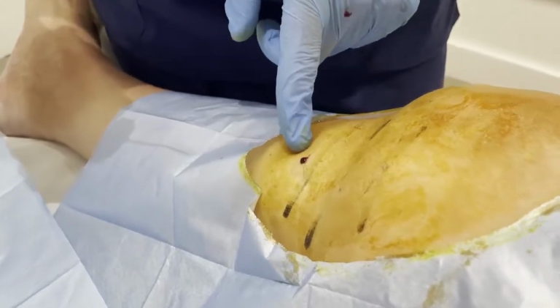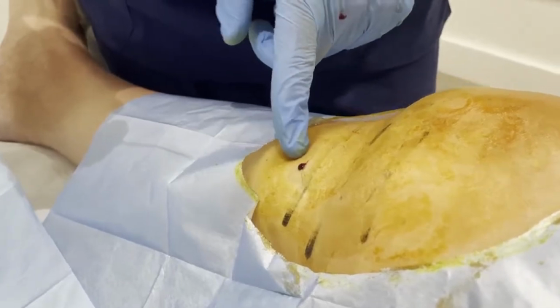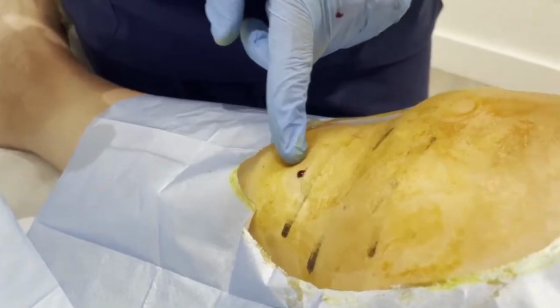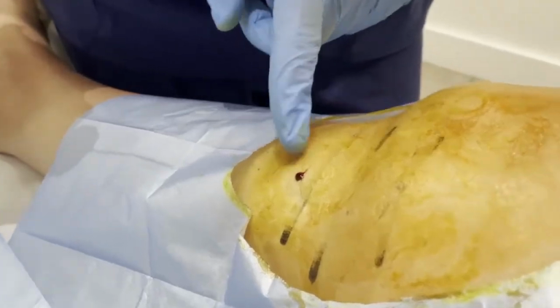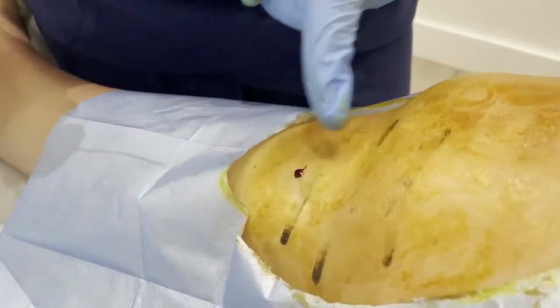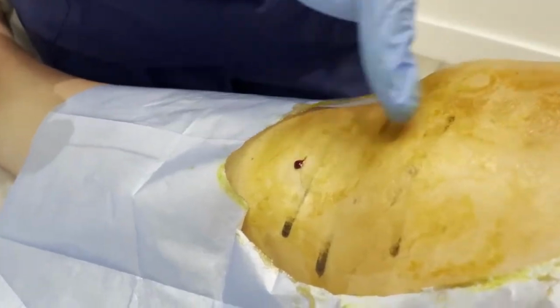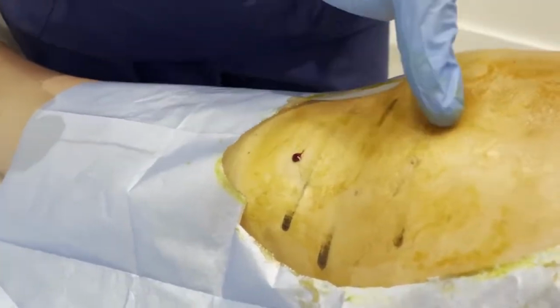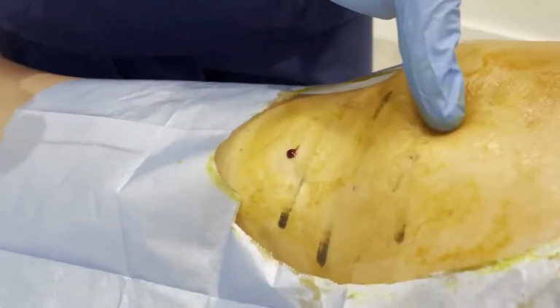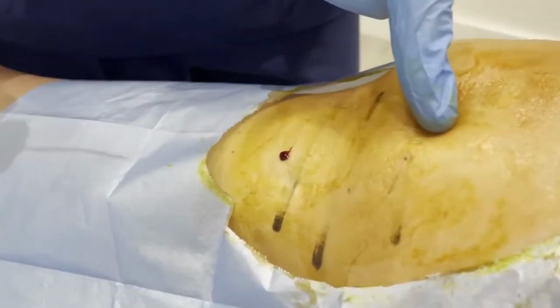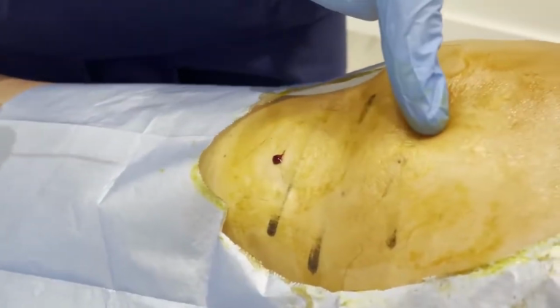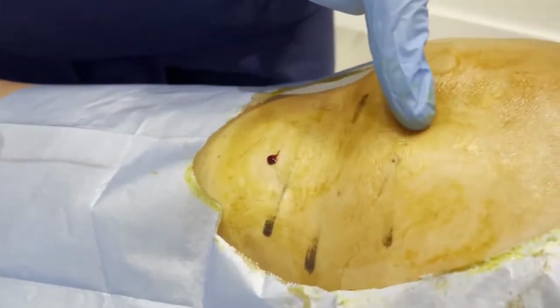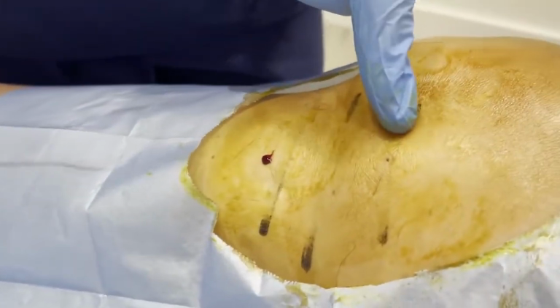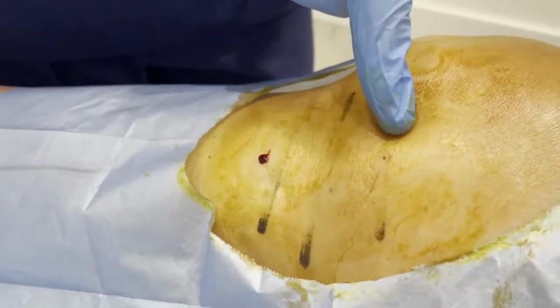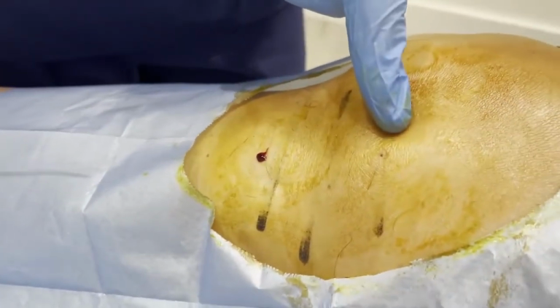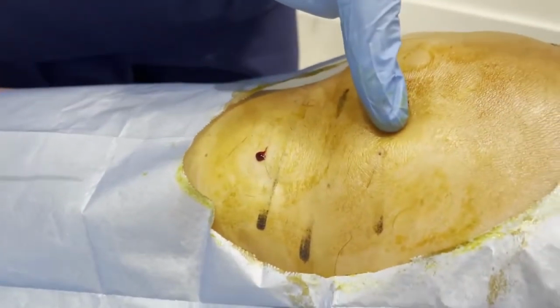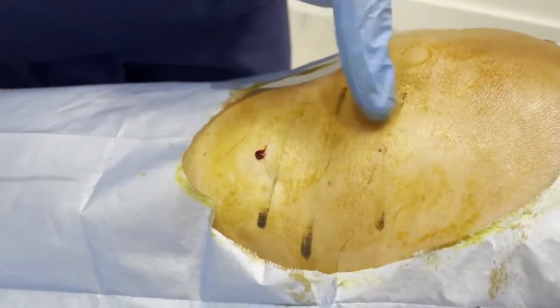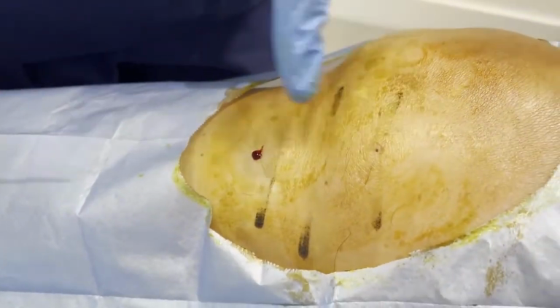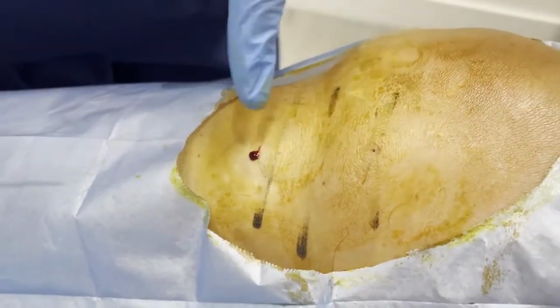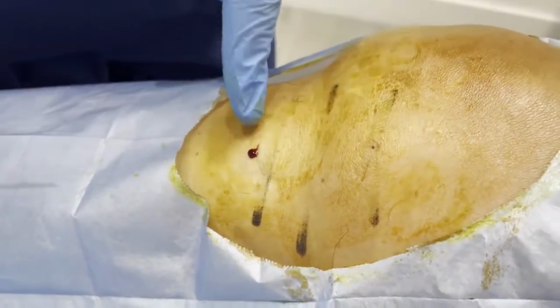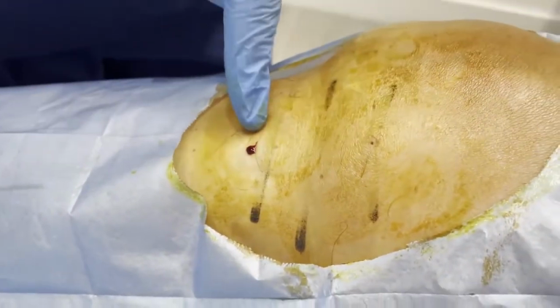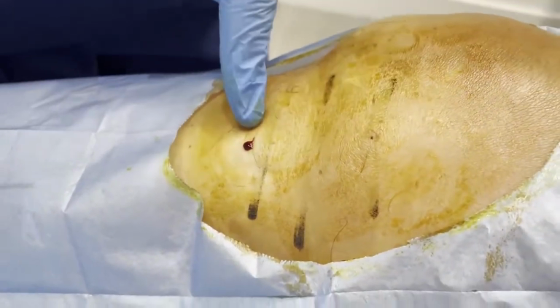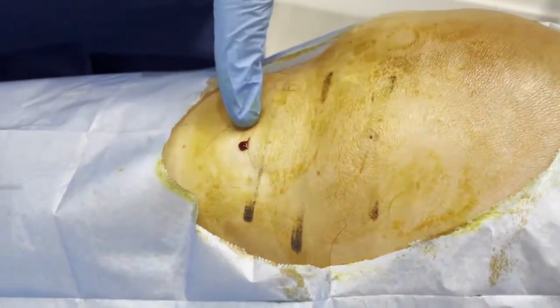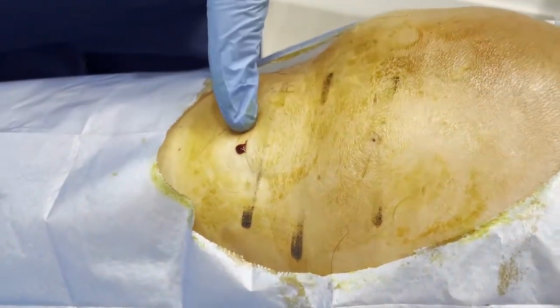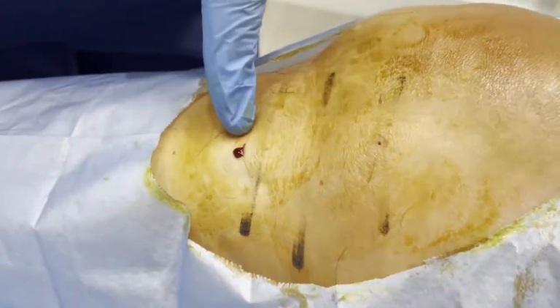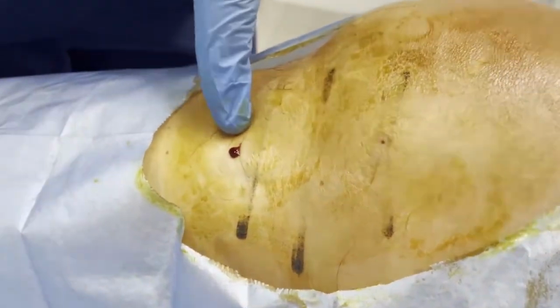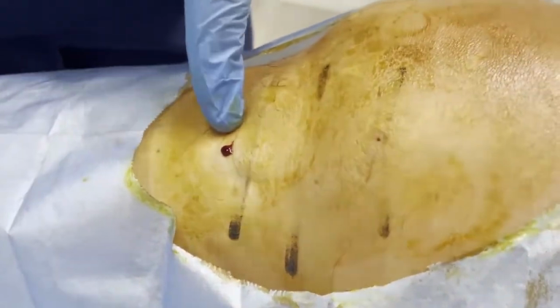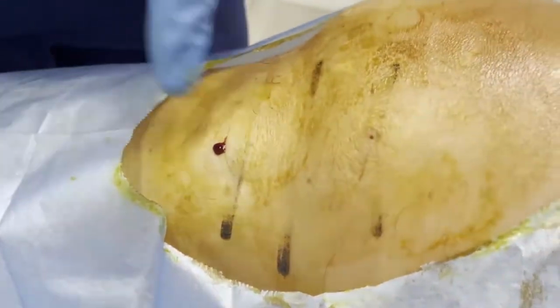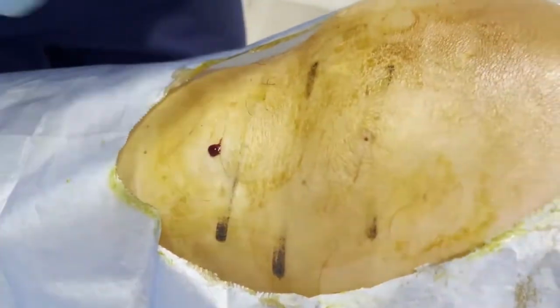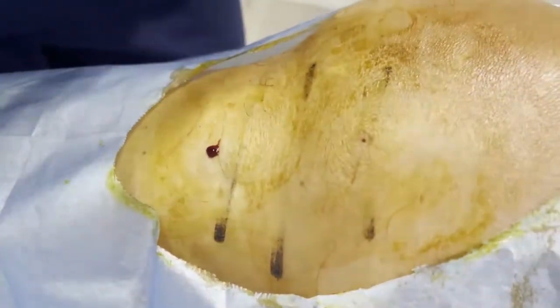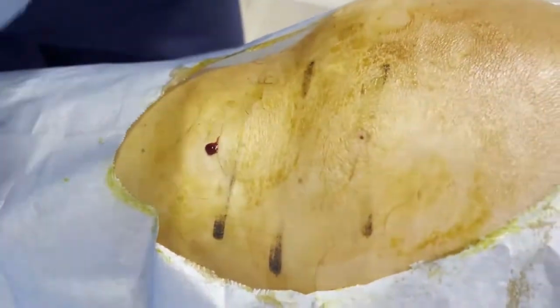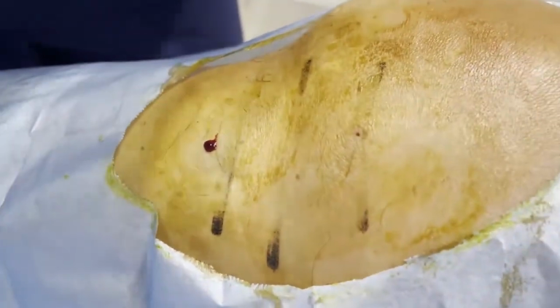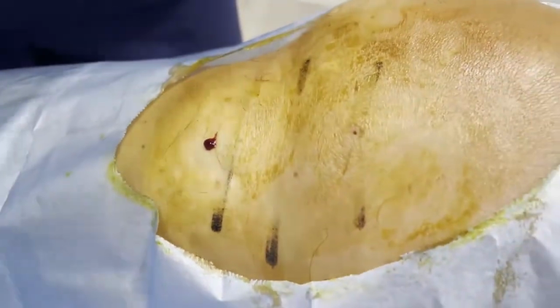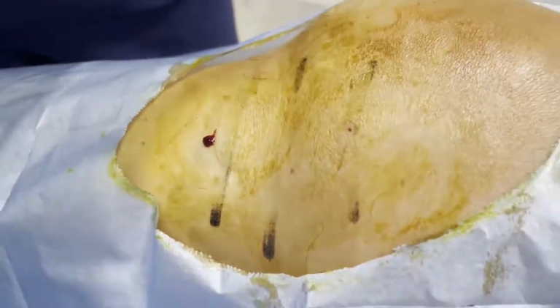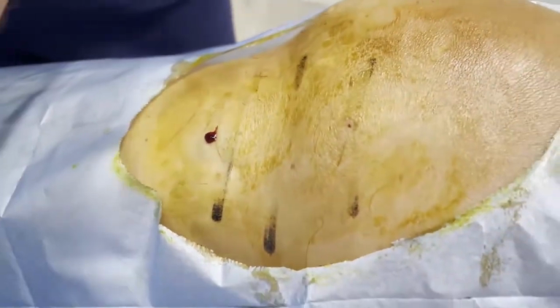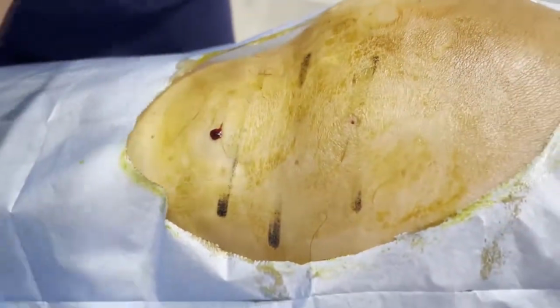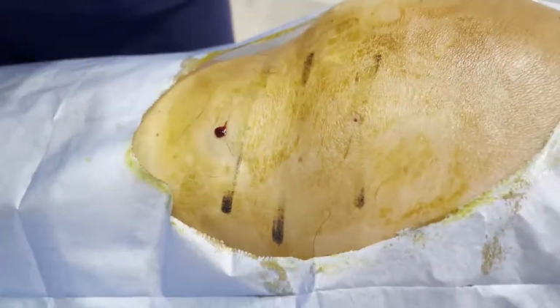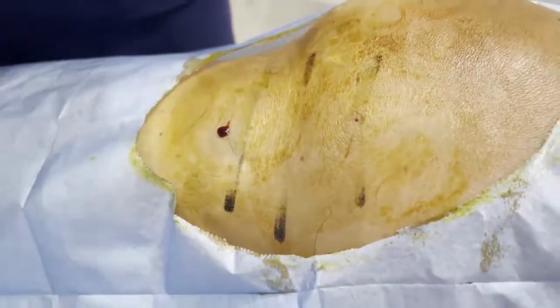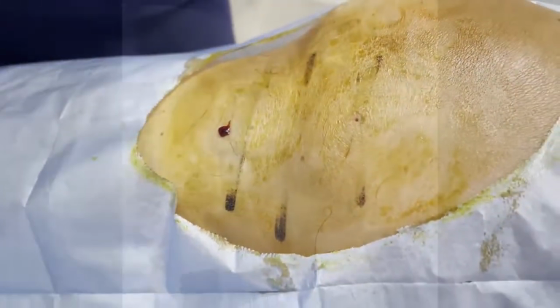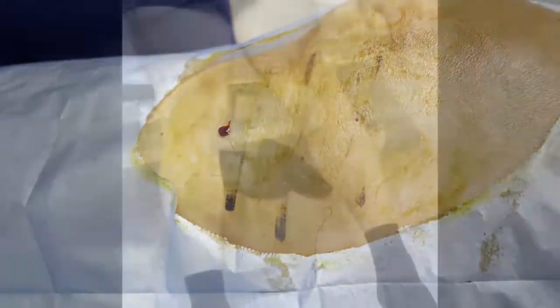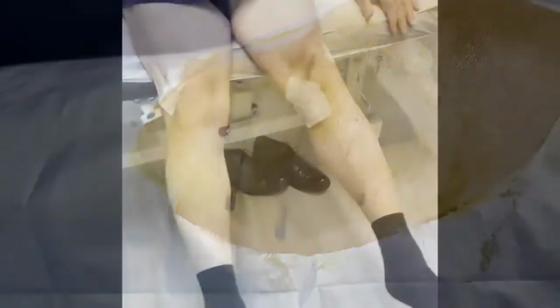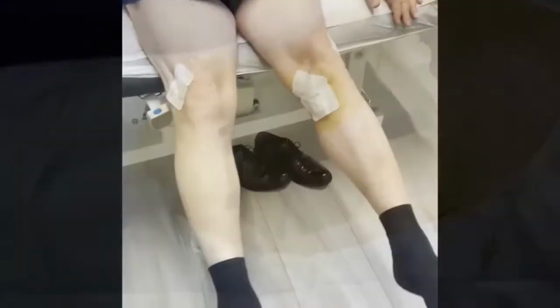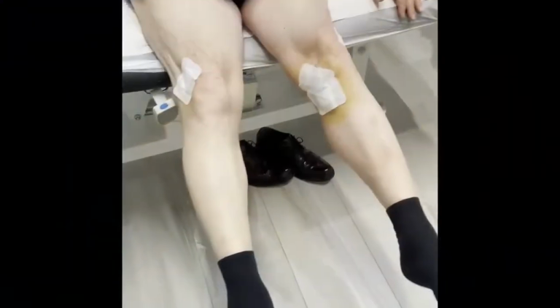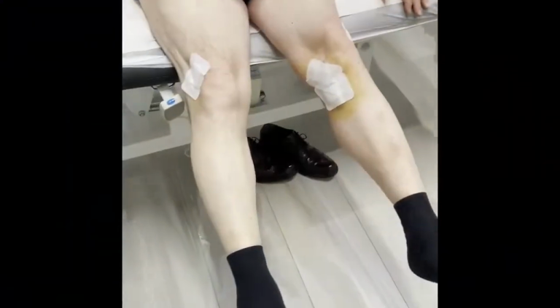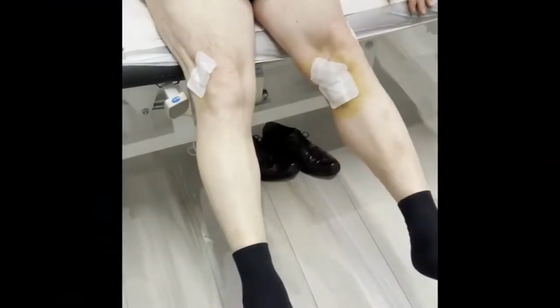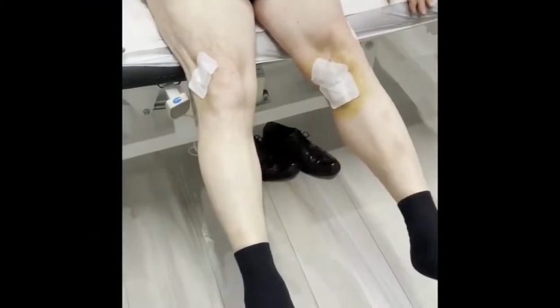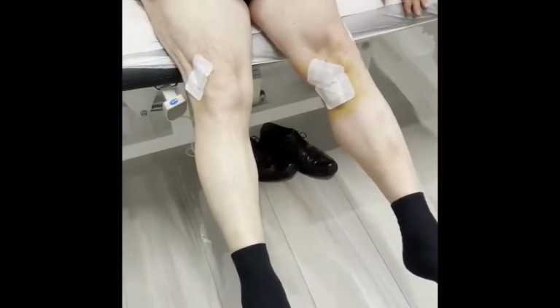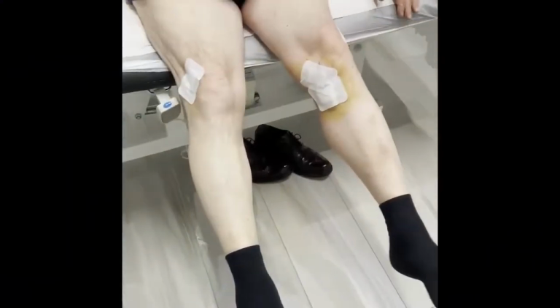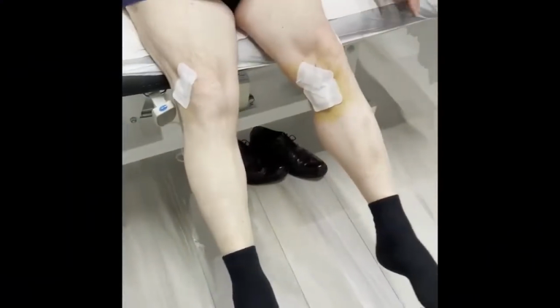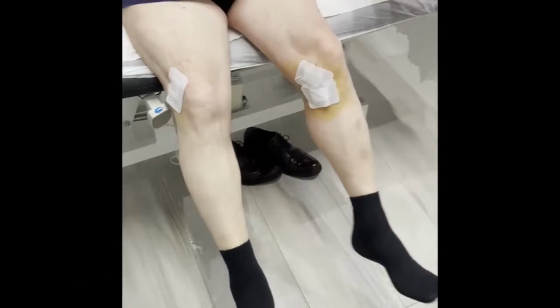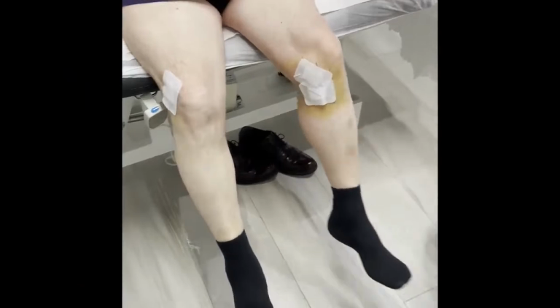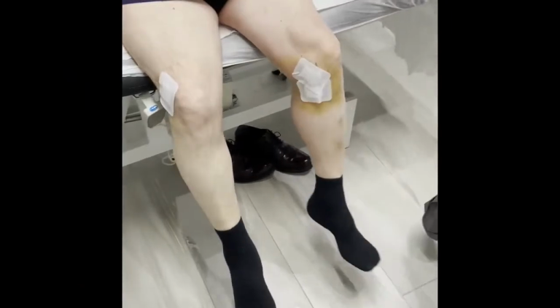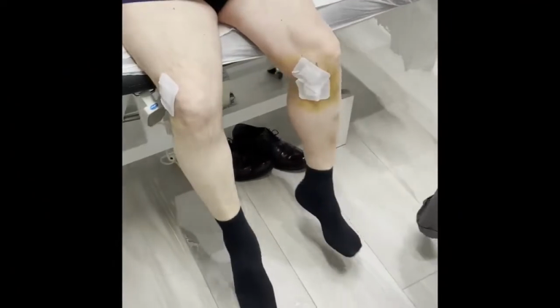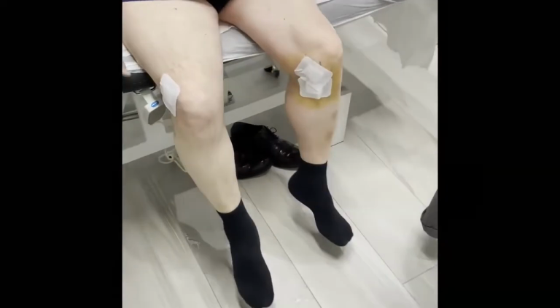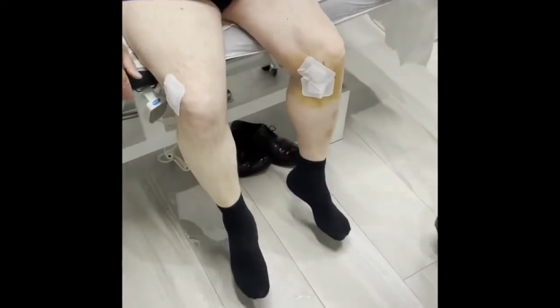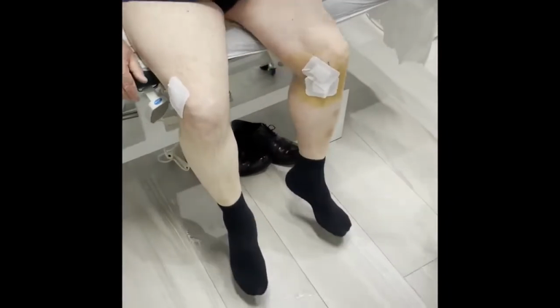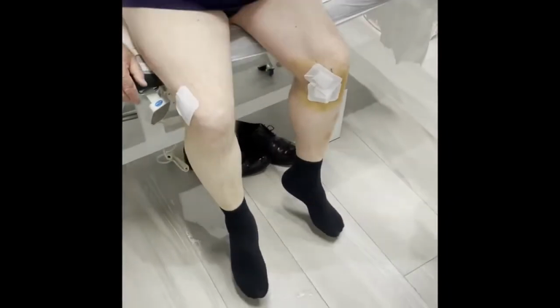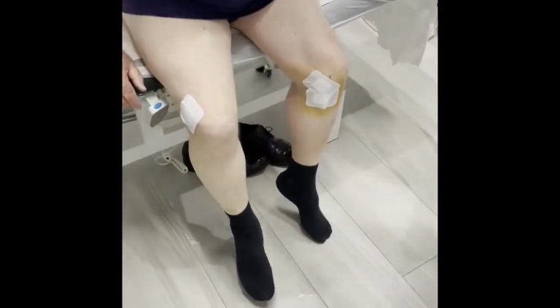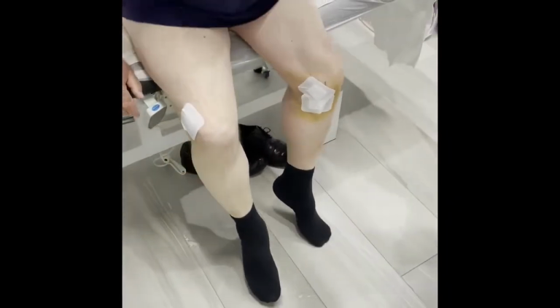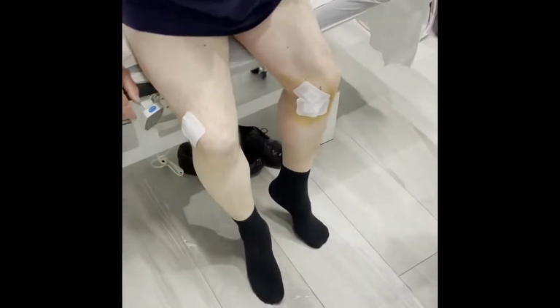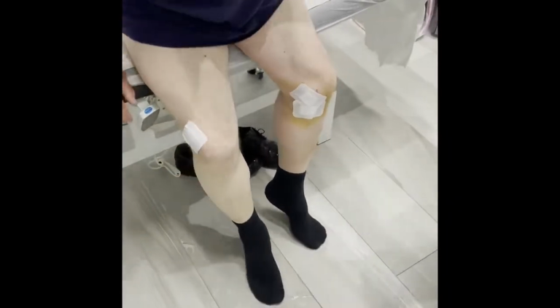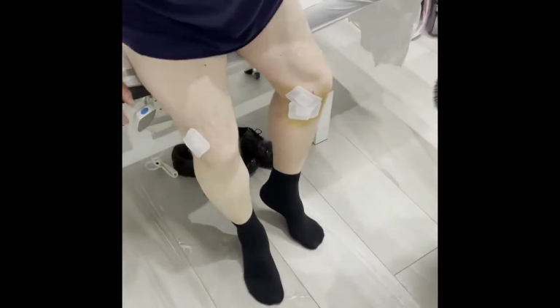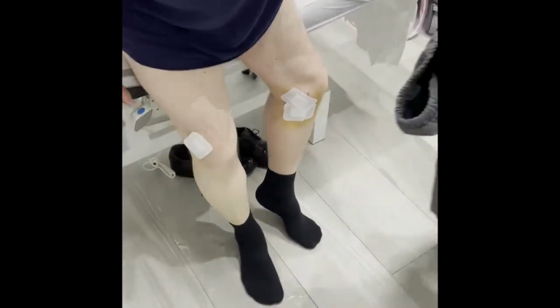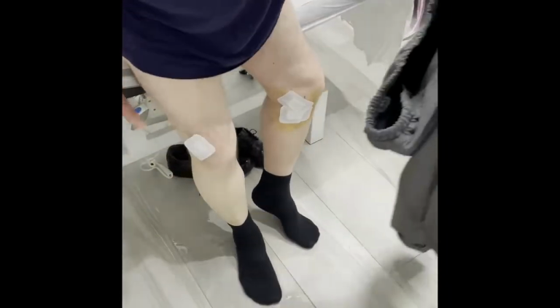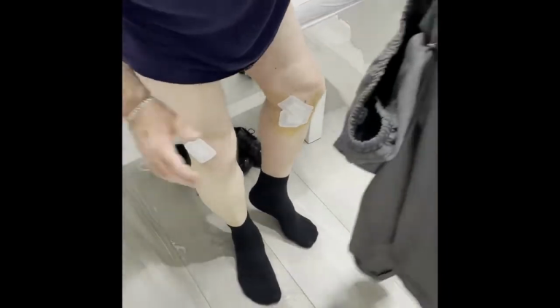In this way, the procedure is finished and the patient can immediately stand up from the operating table and start walking without any problem.